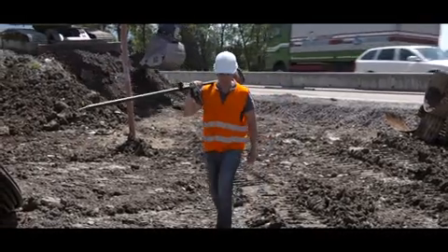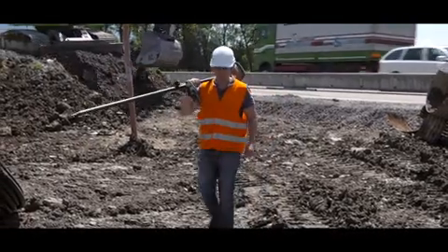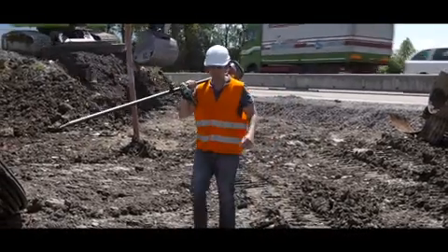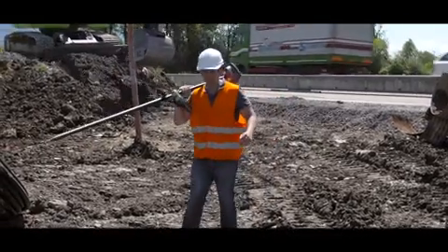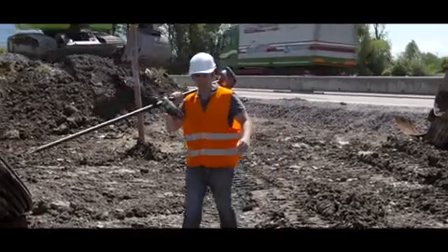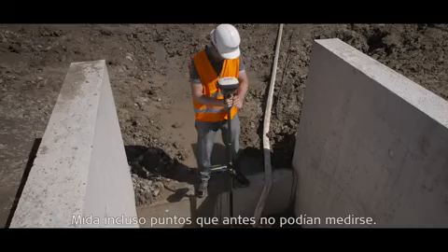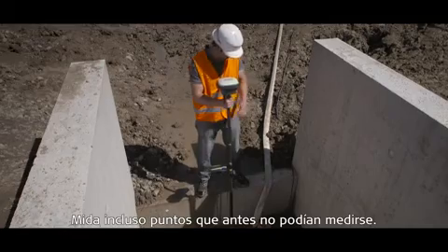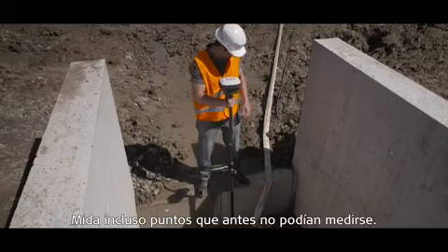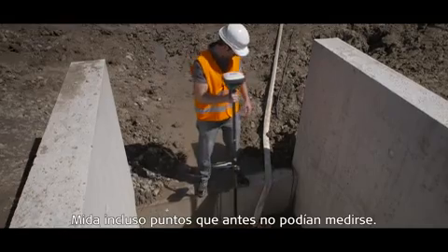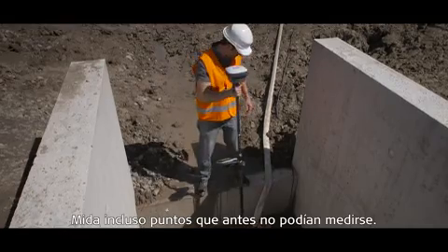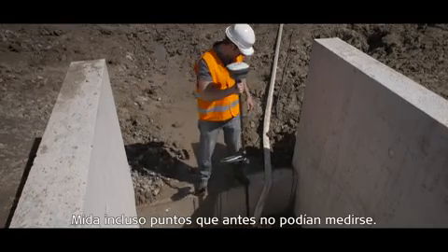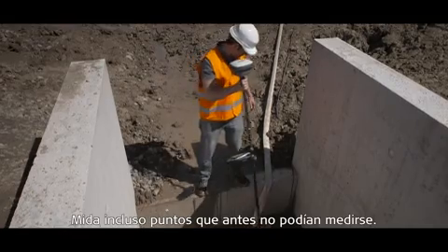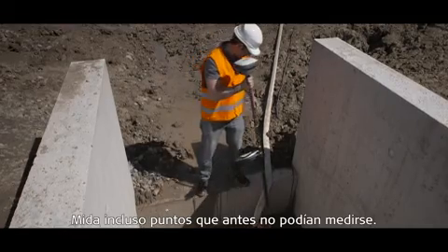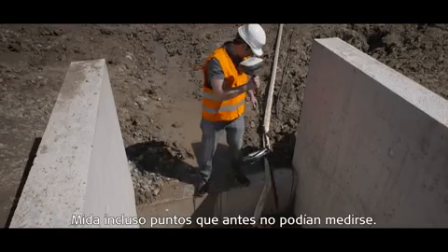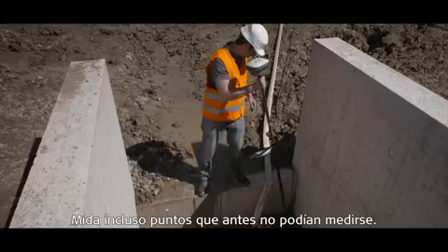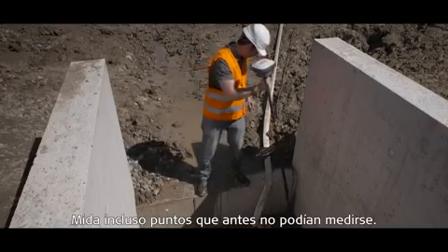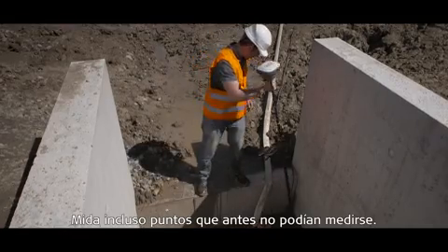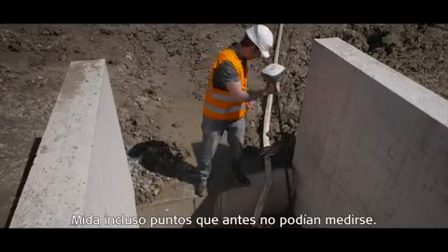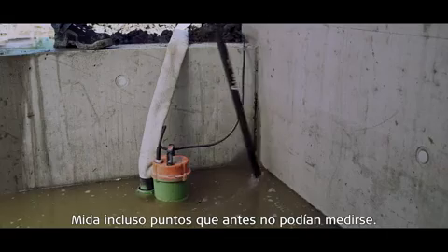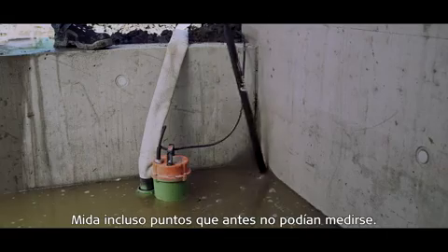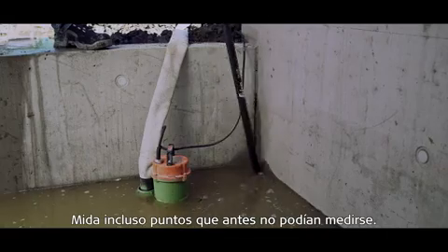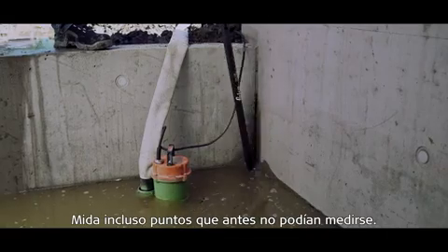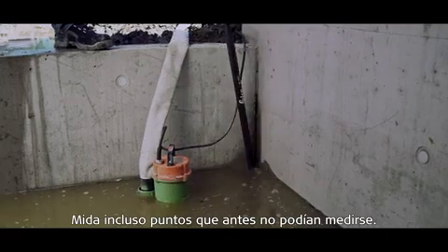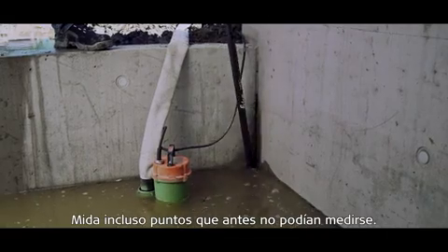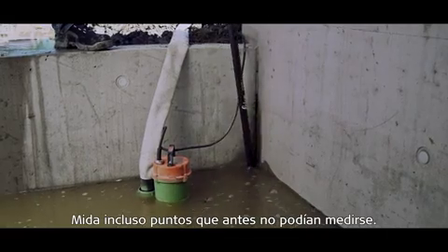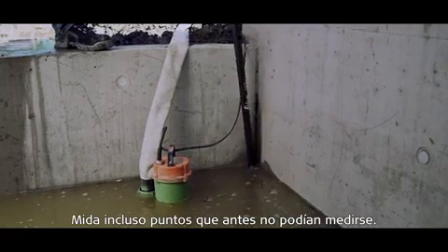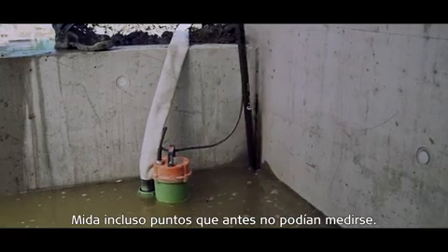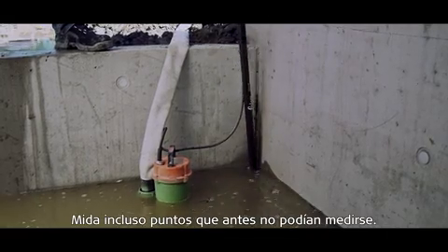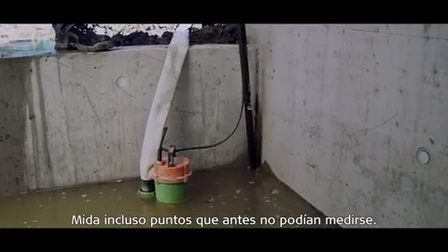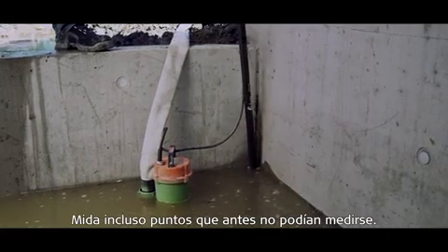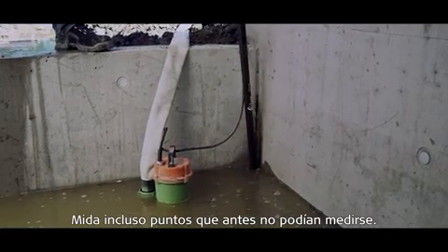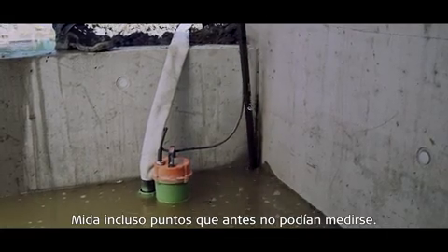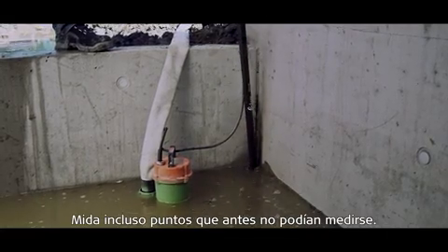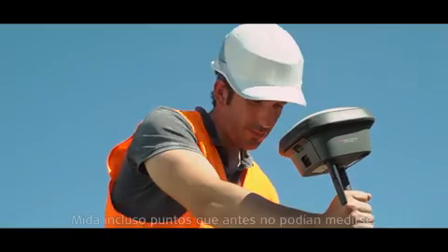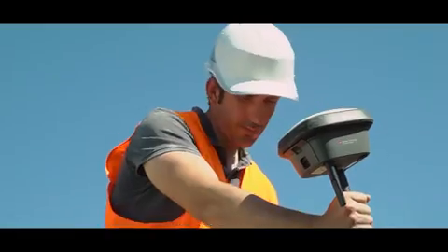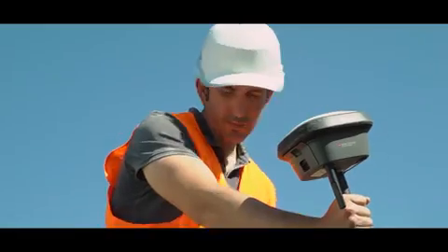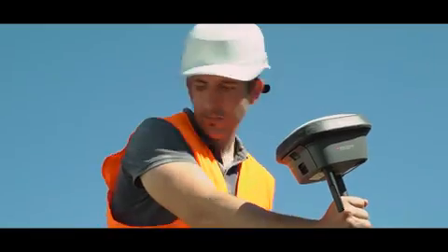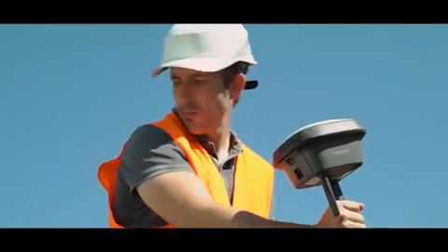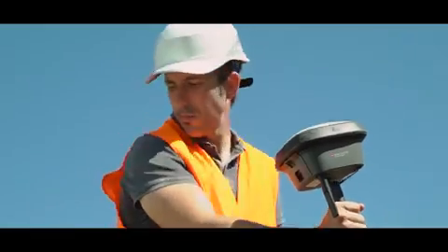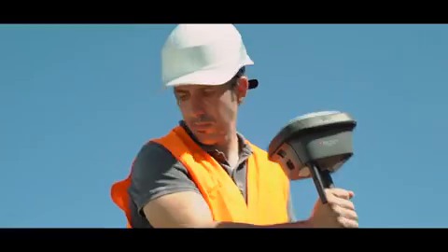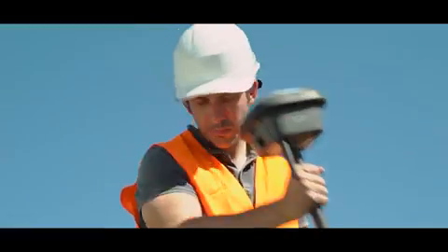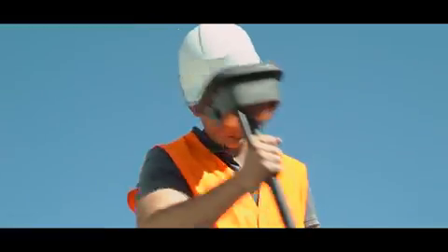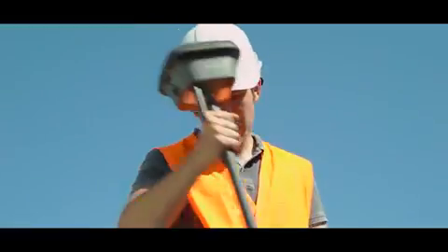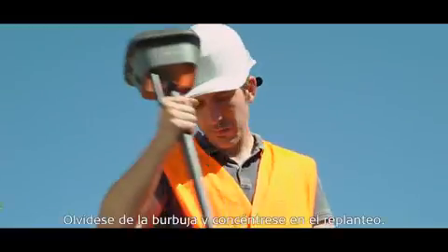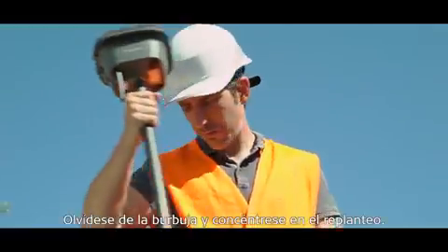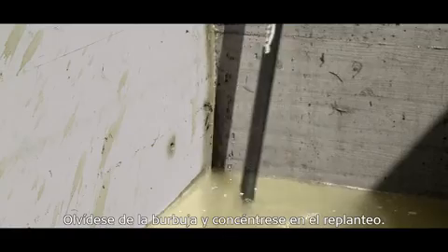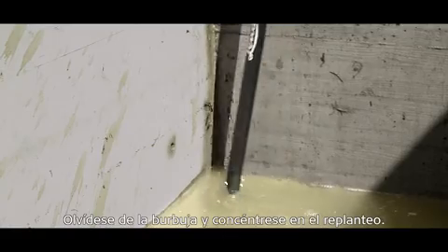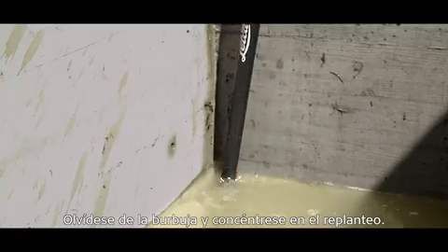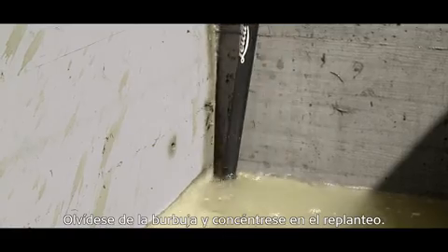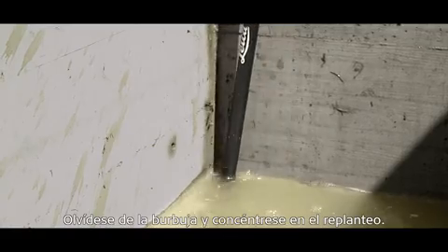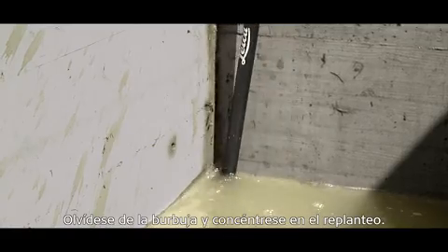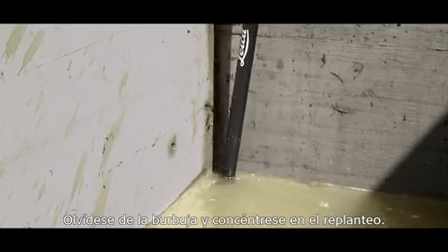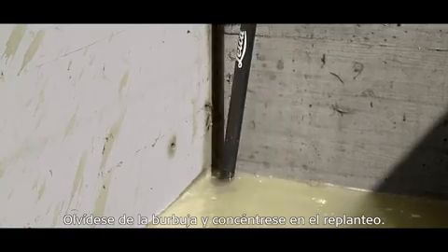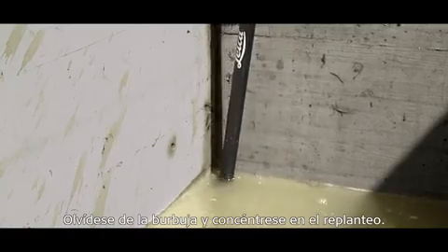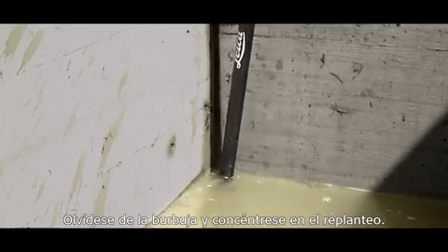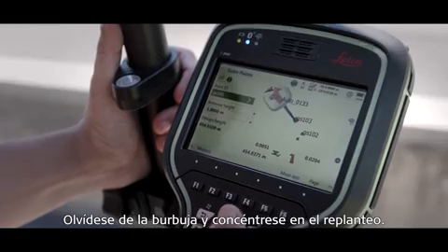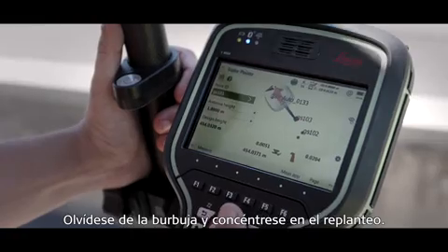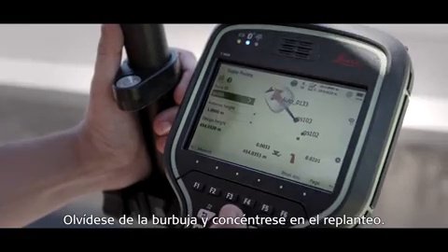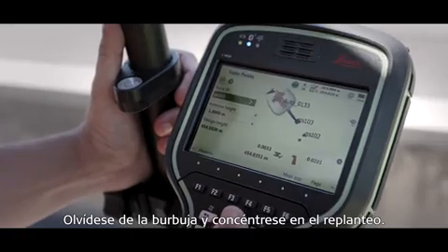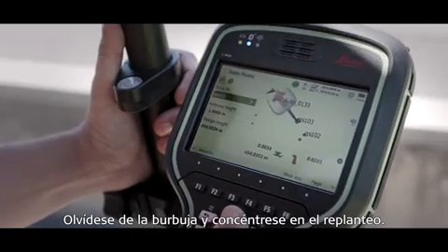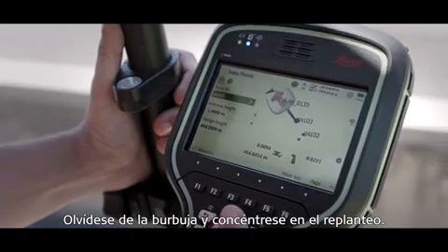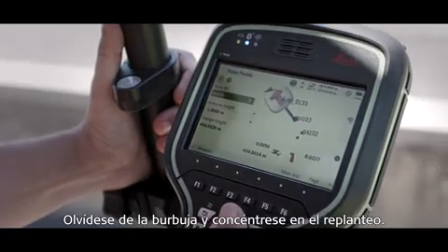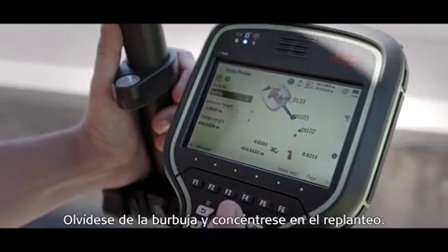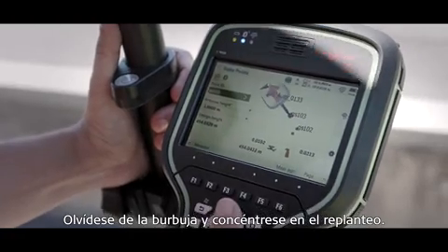Even measure points that couldn't be measured before. Forget the bubble, just stake out.